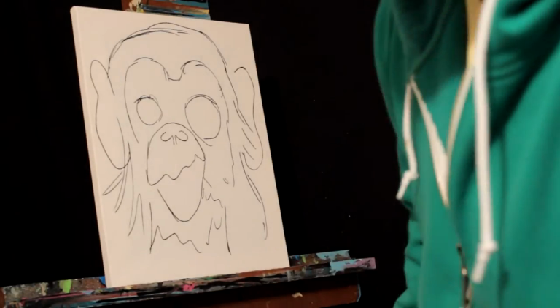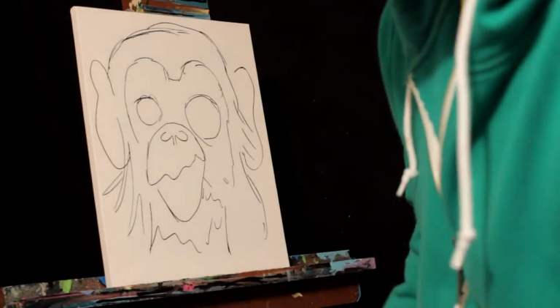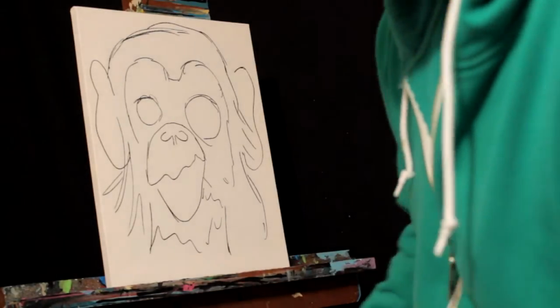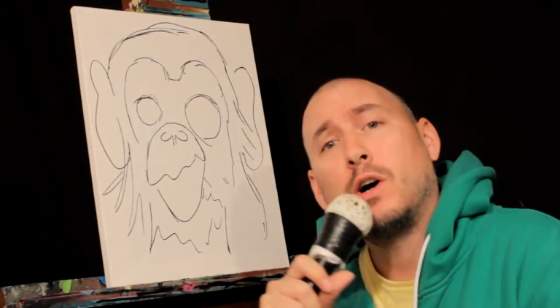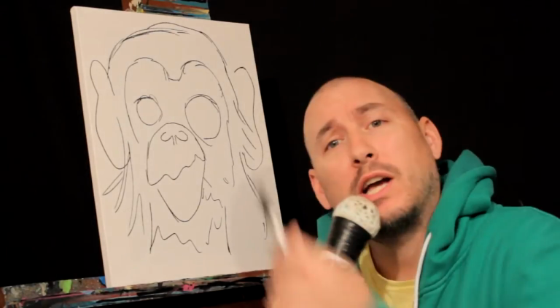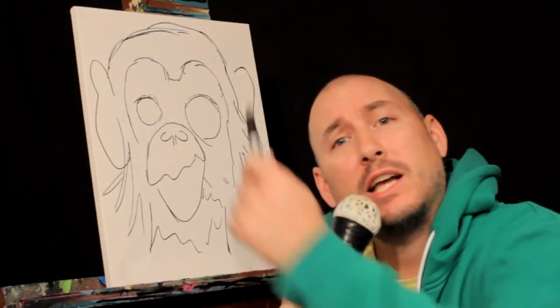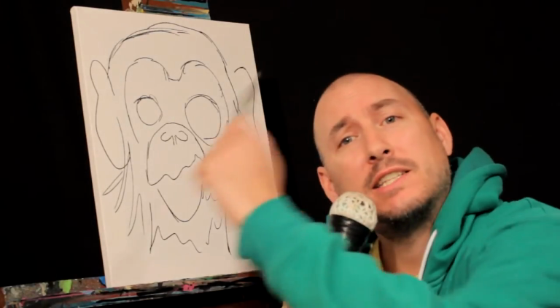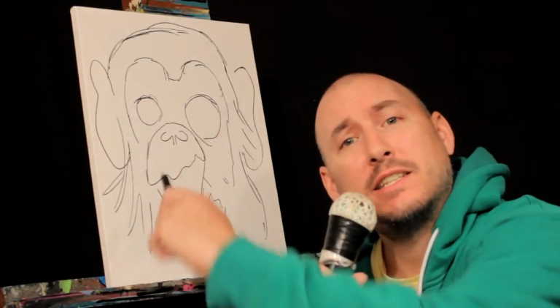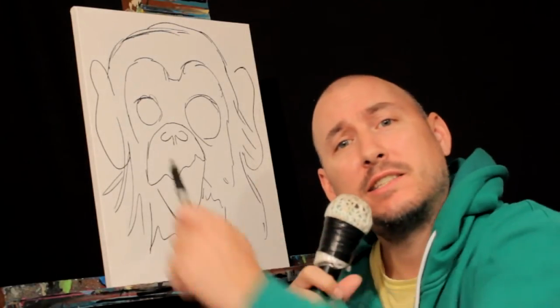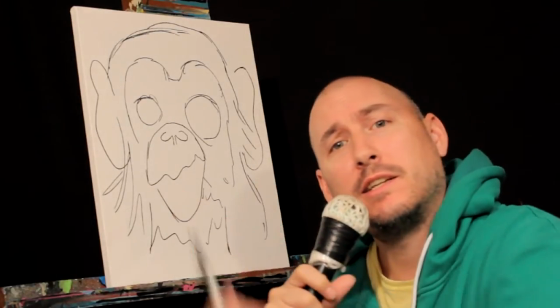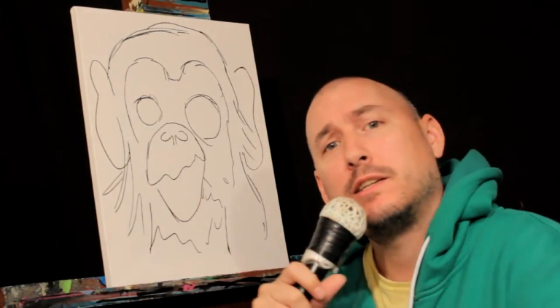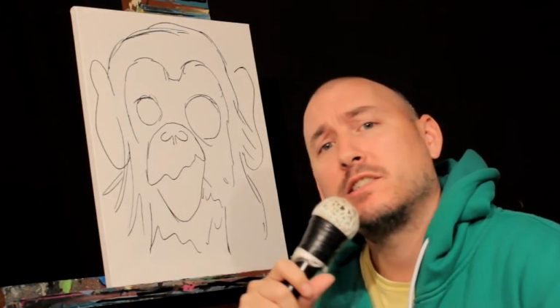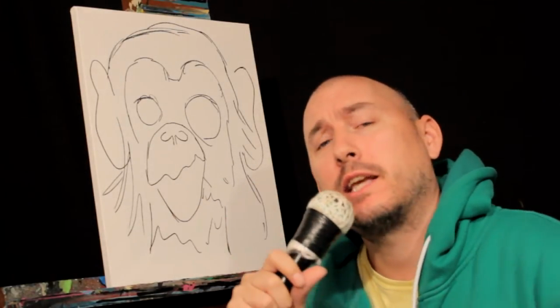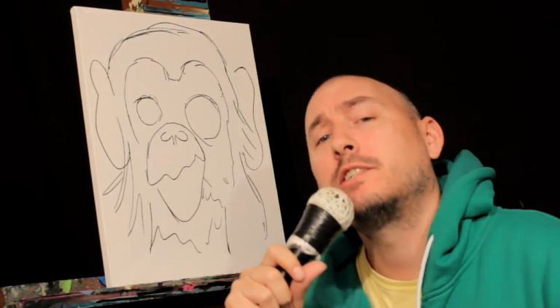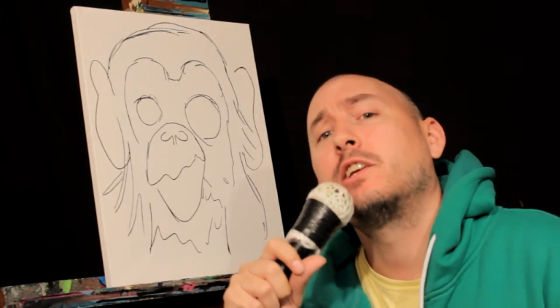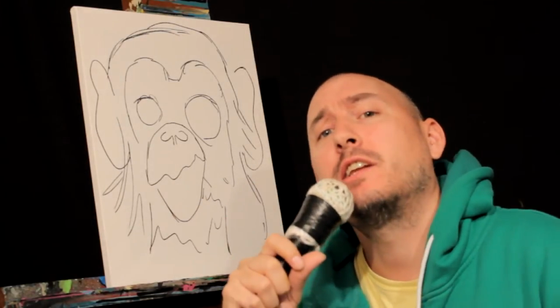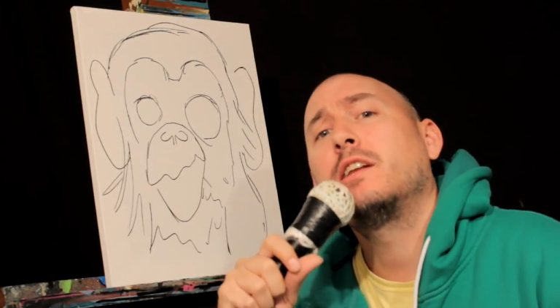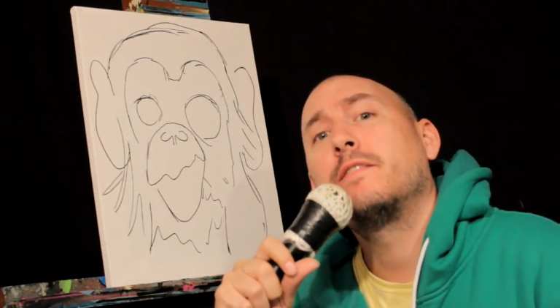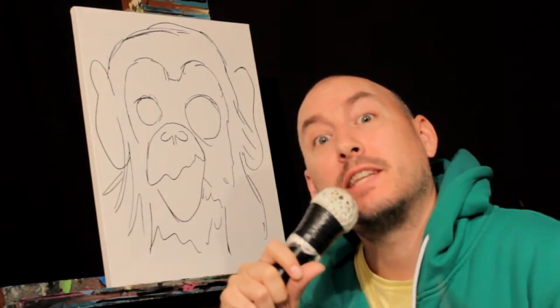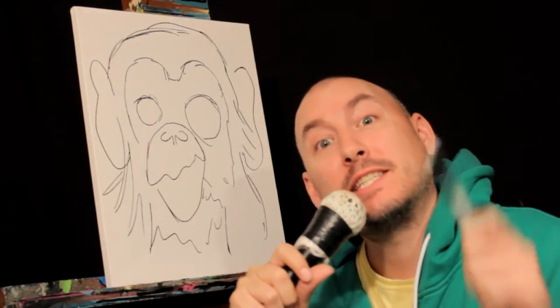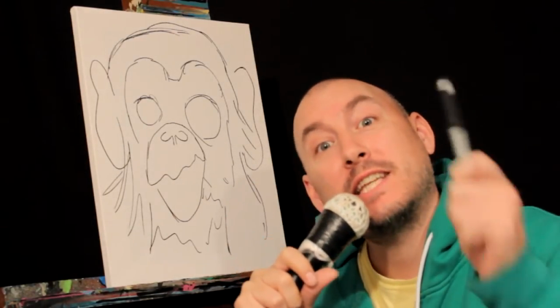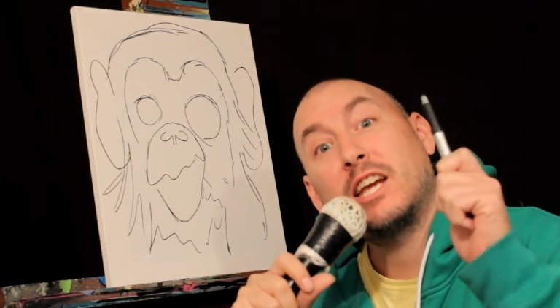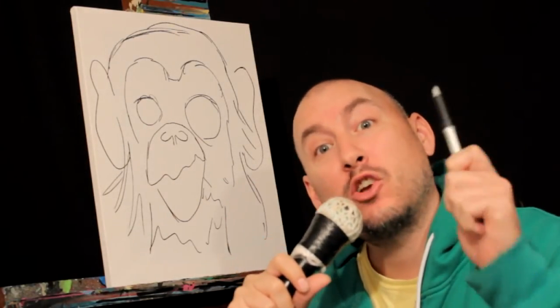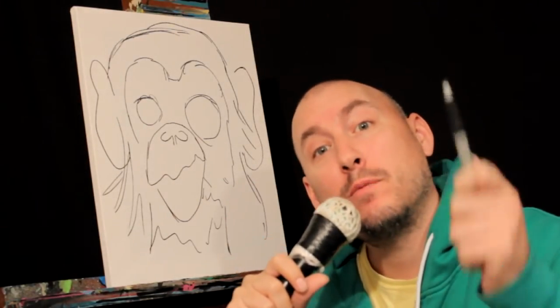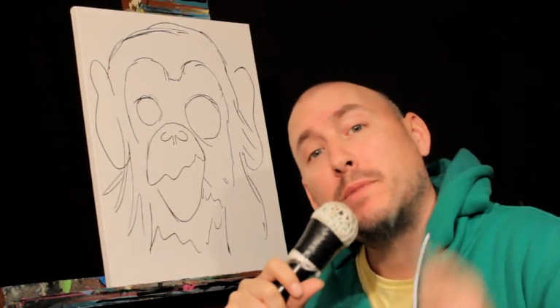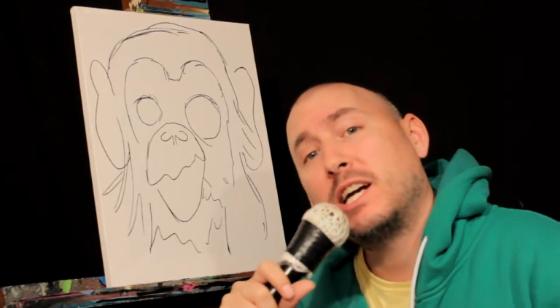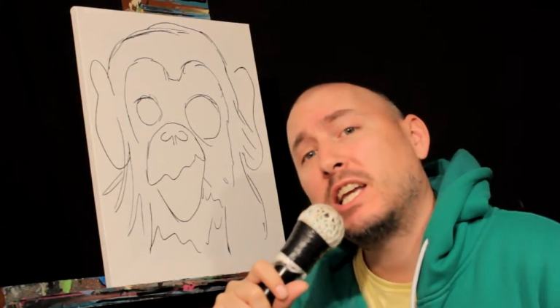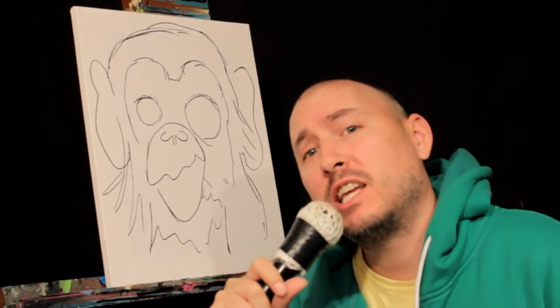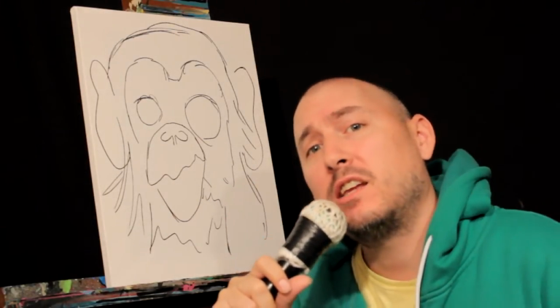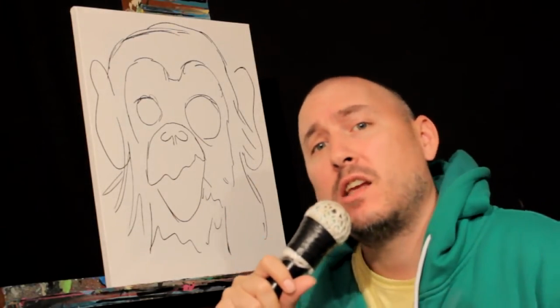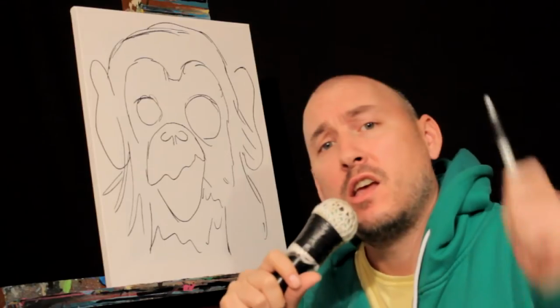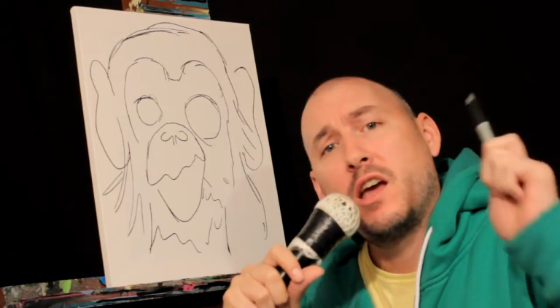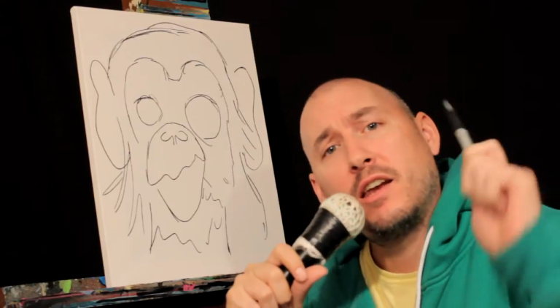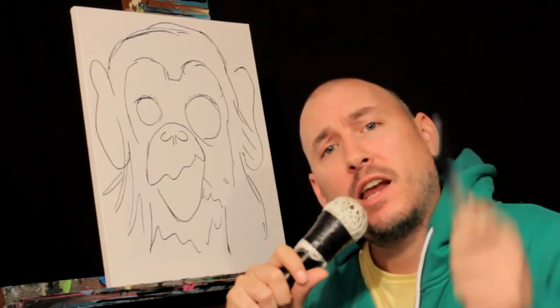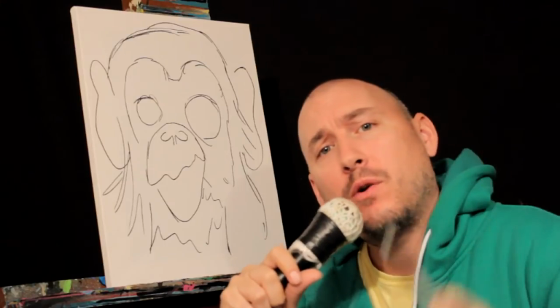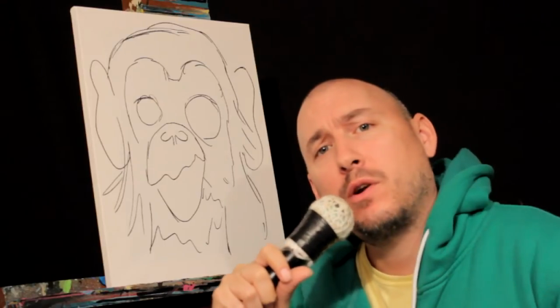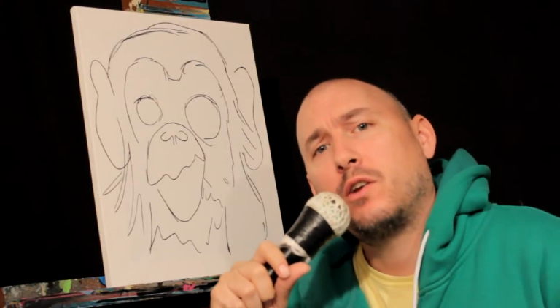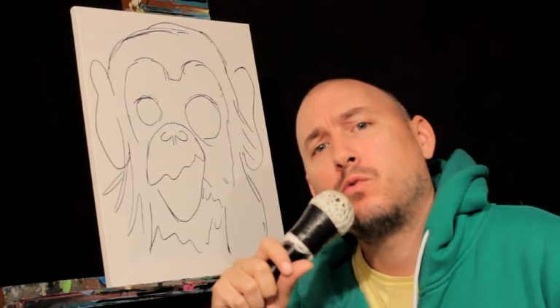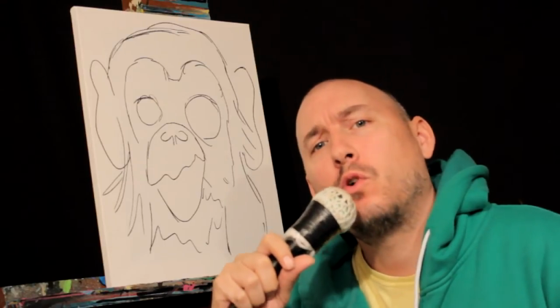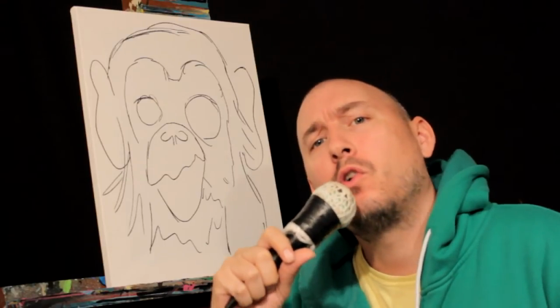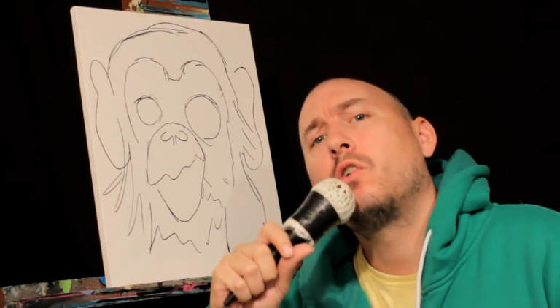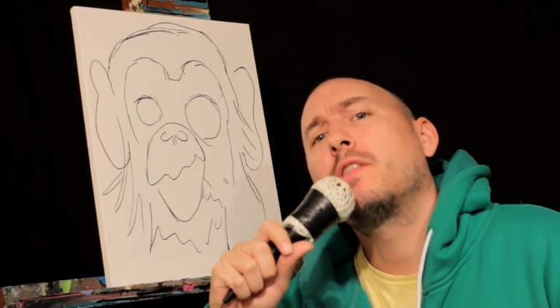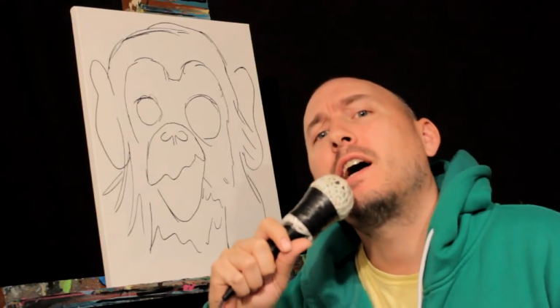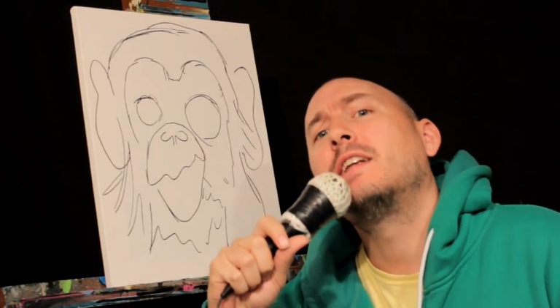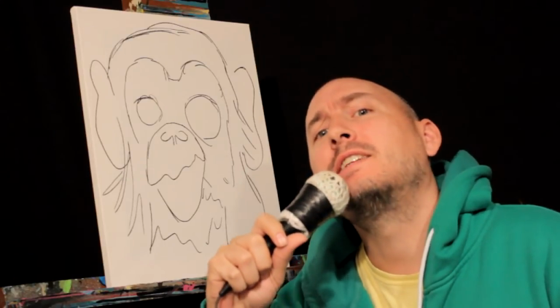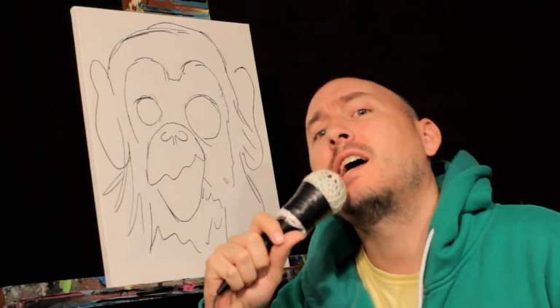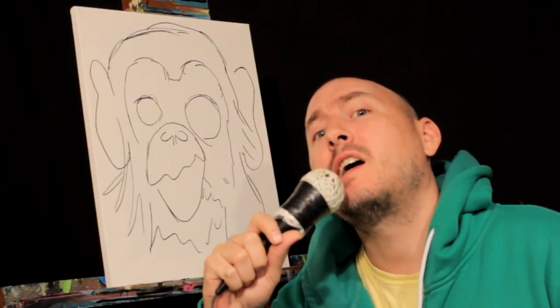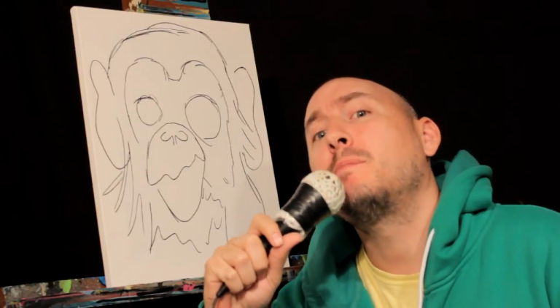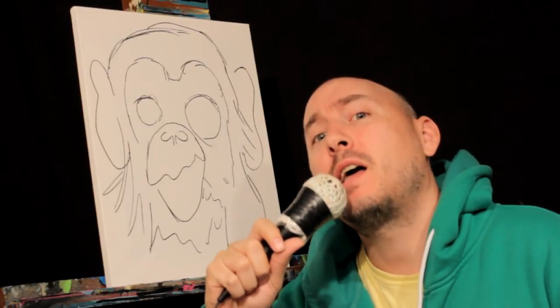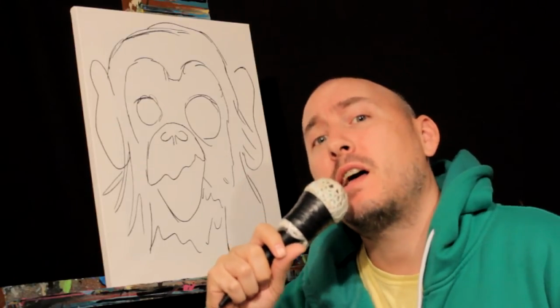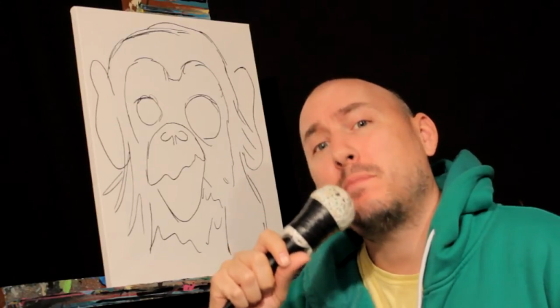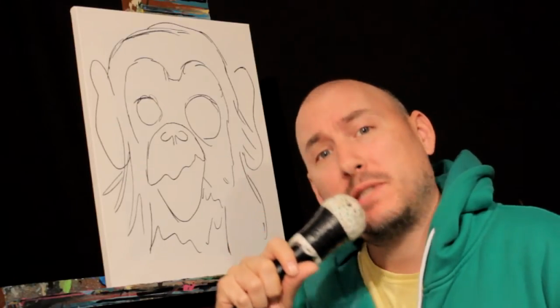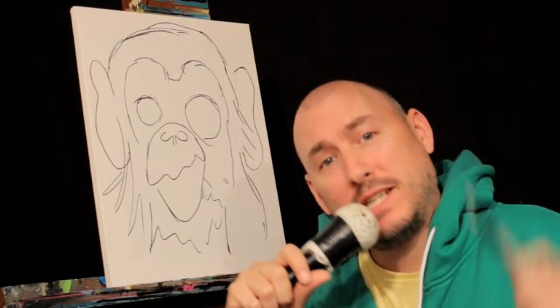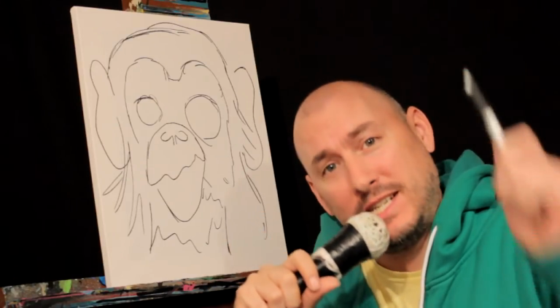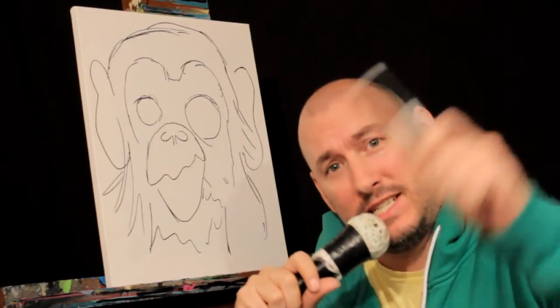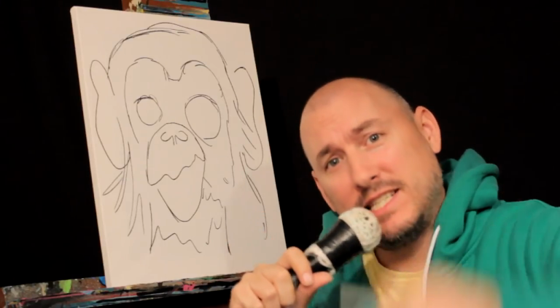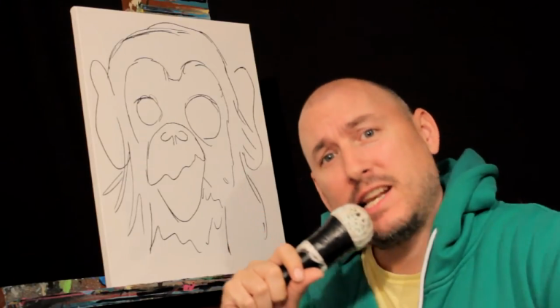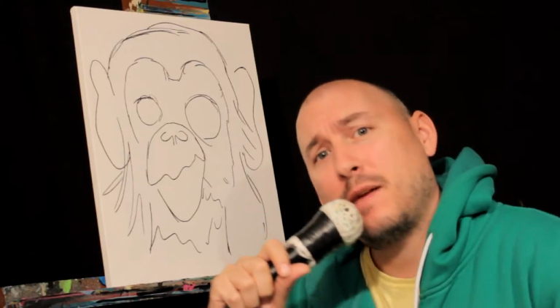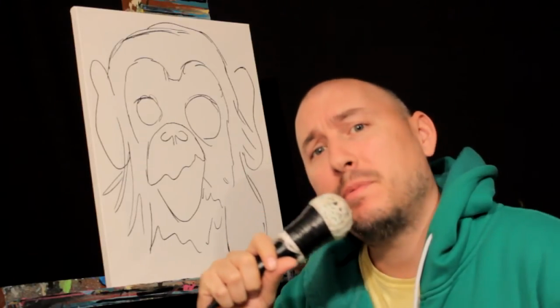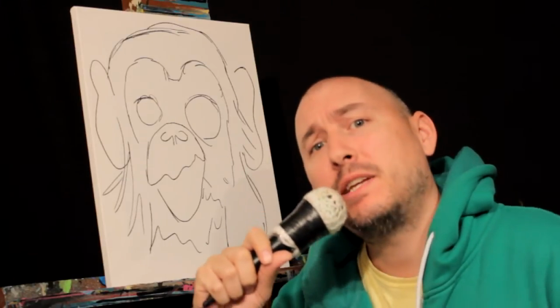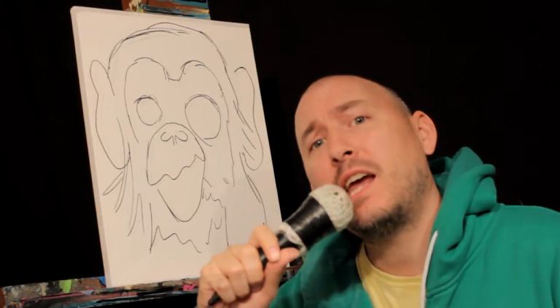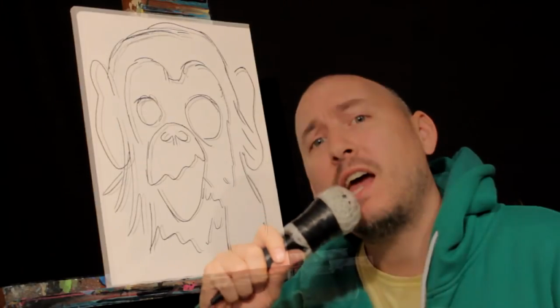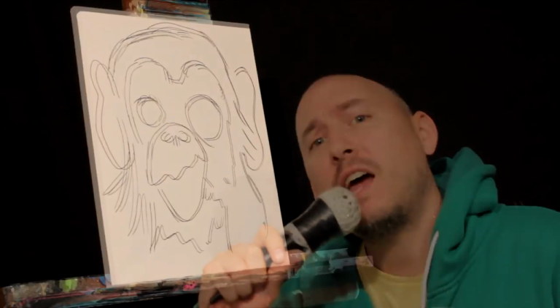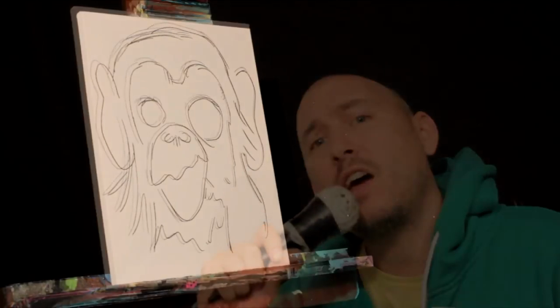Well guys, there's a little sketch I did of the psycho monkey. Now we're going to roll that time lapse and slap it down.